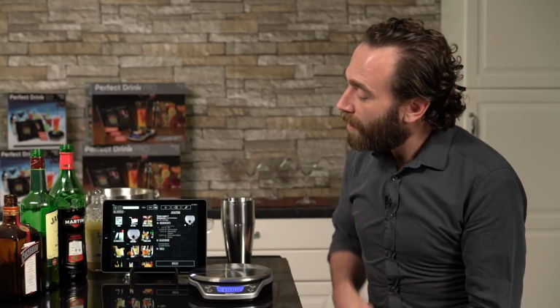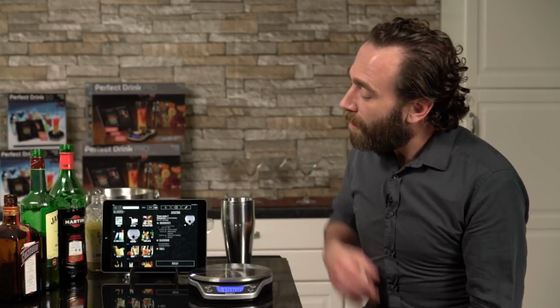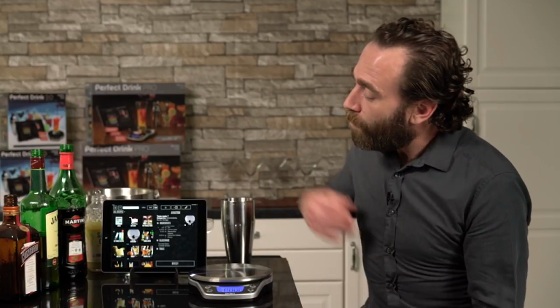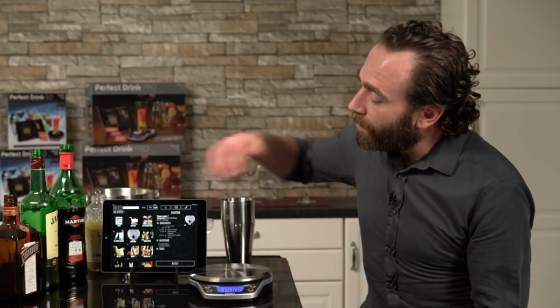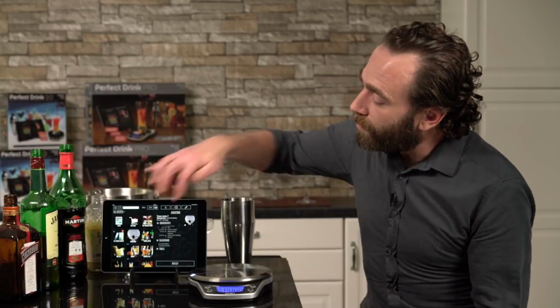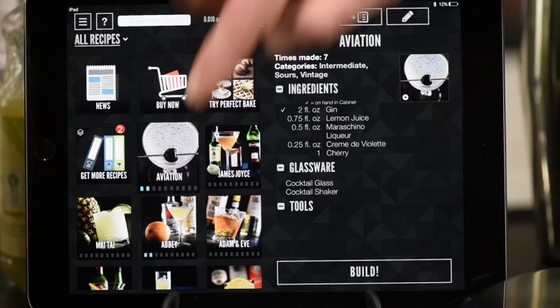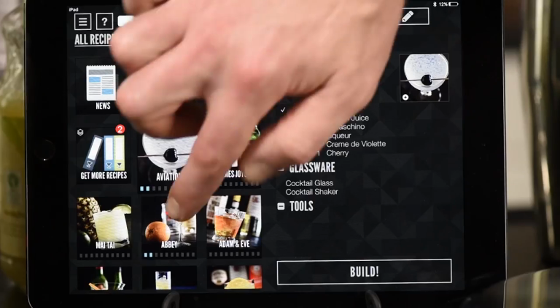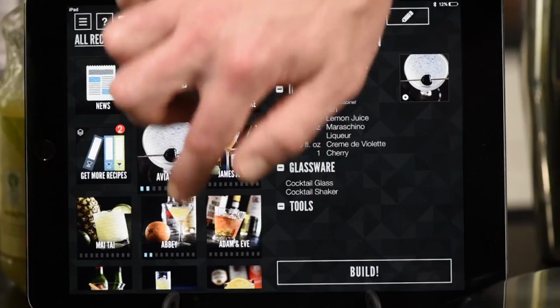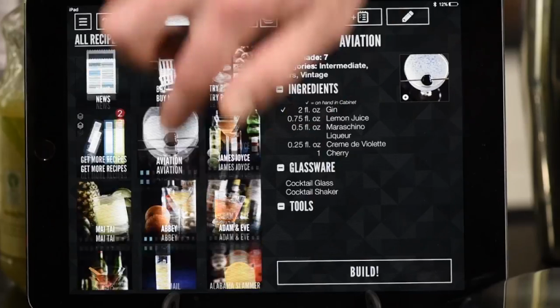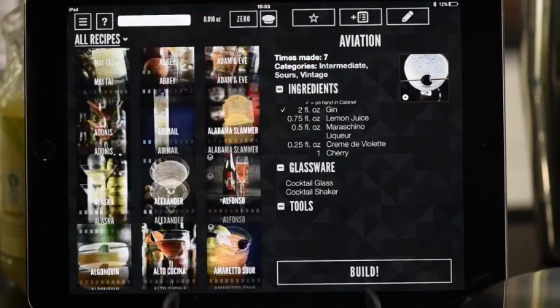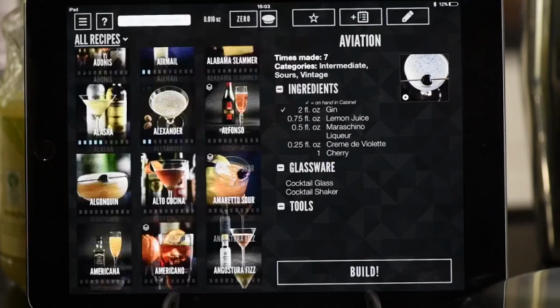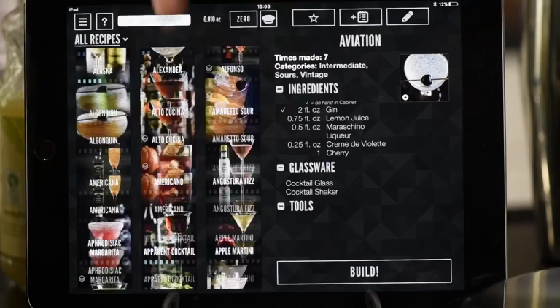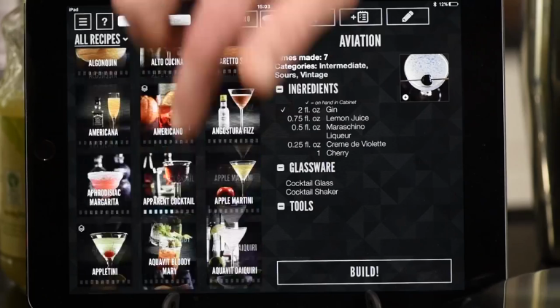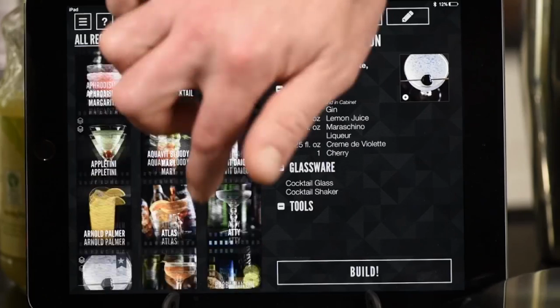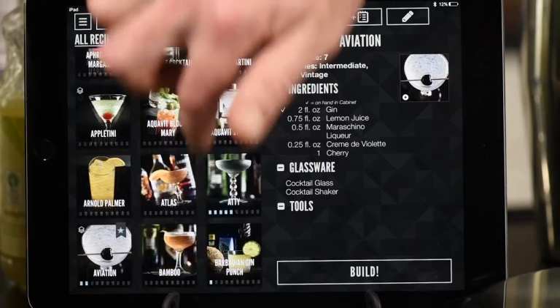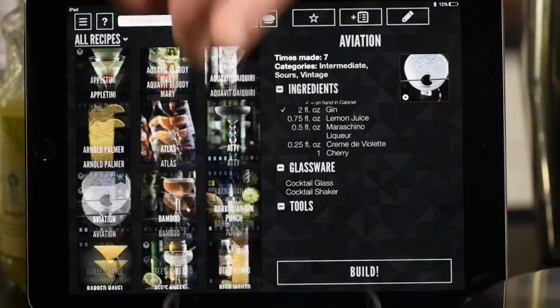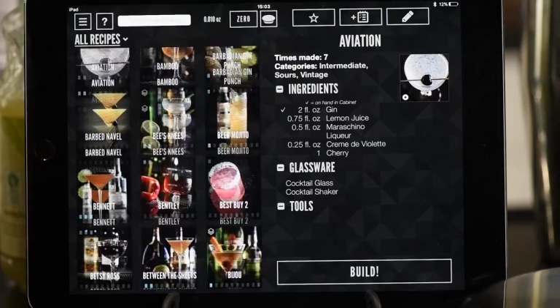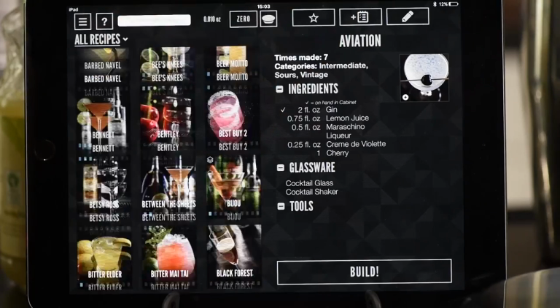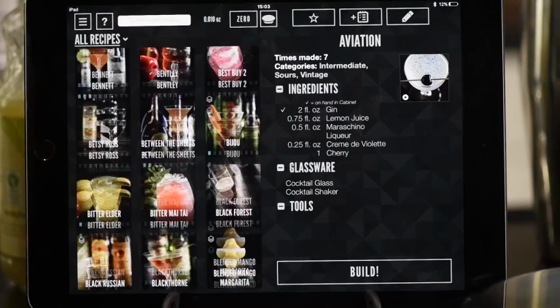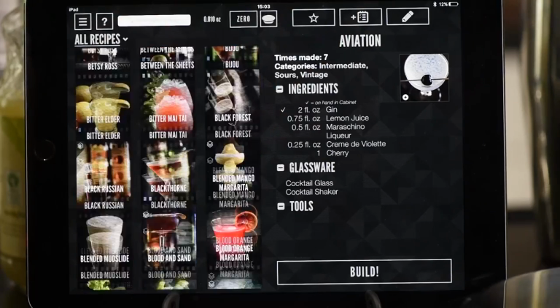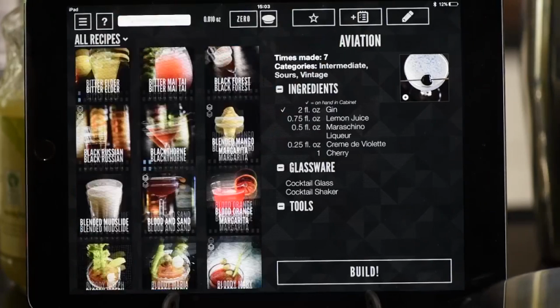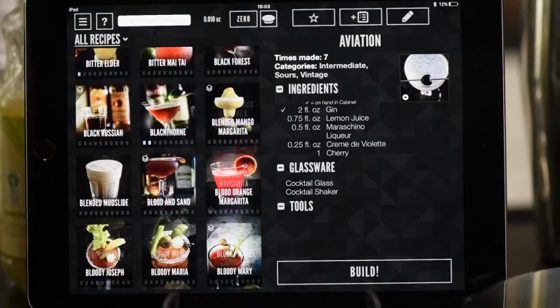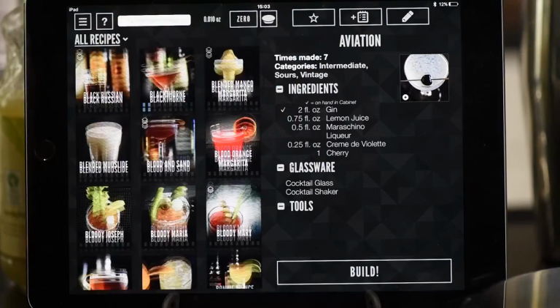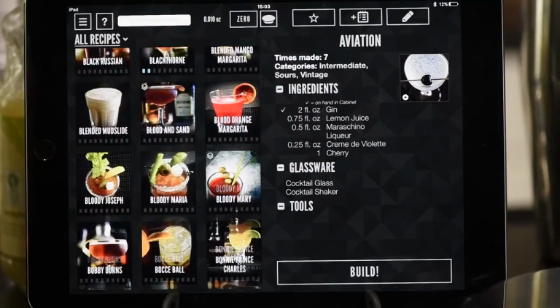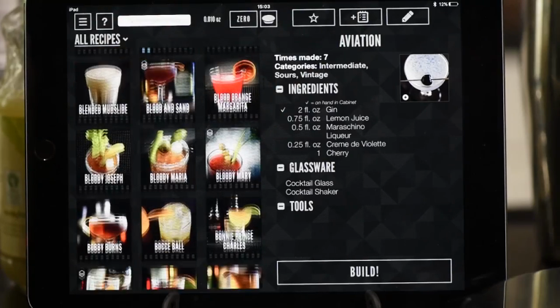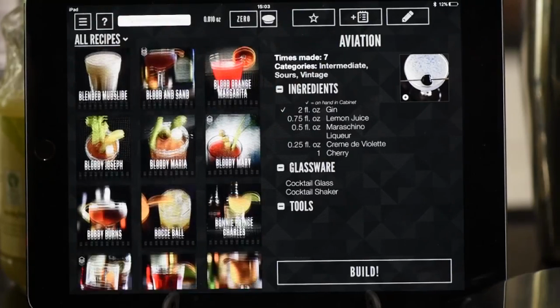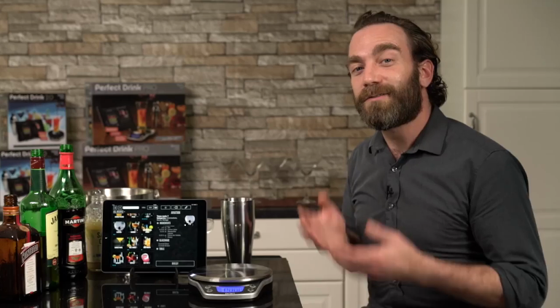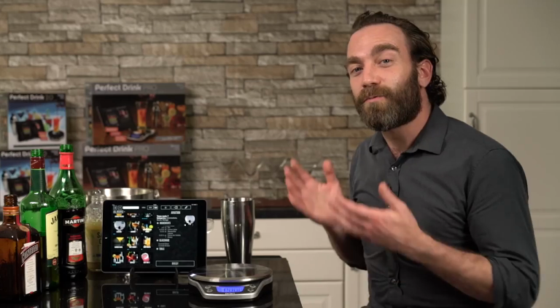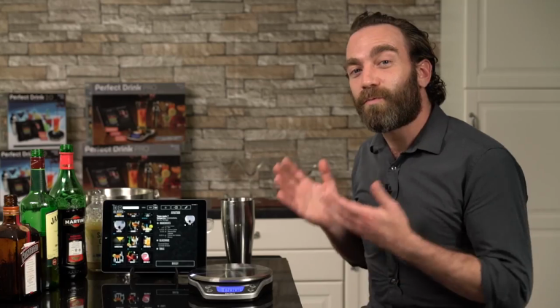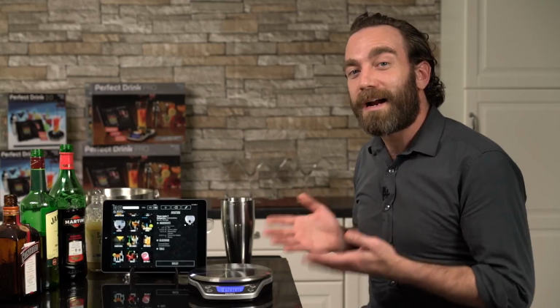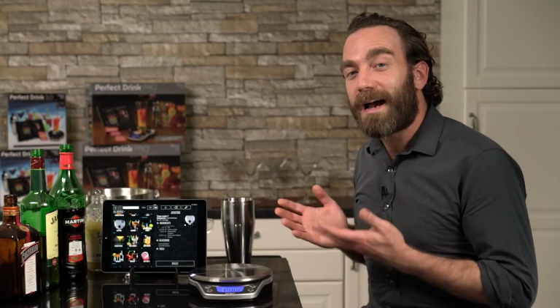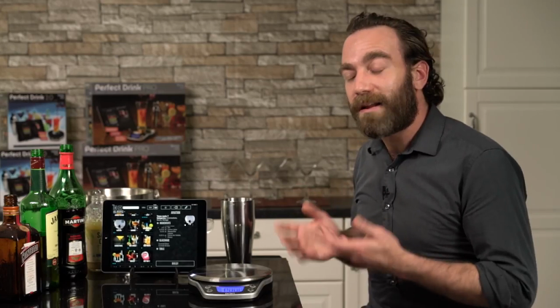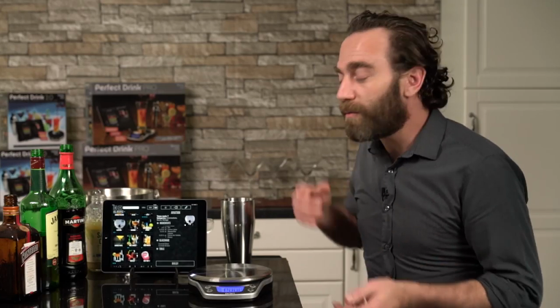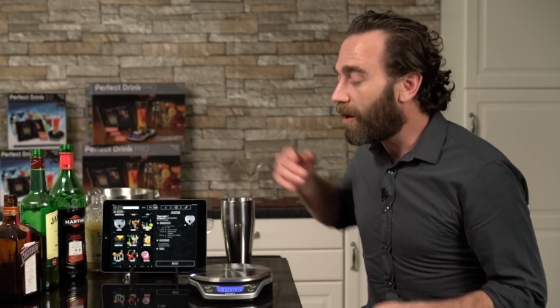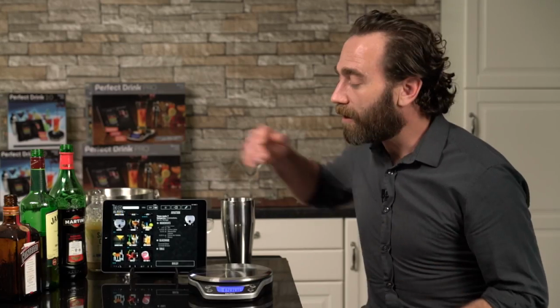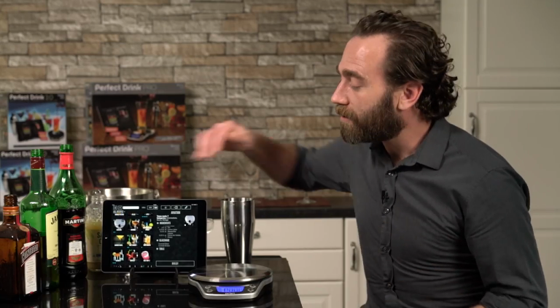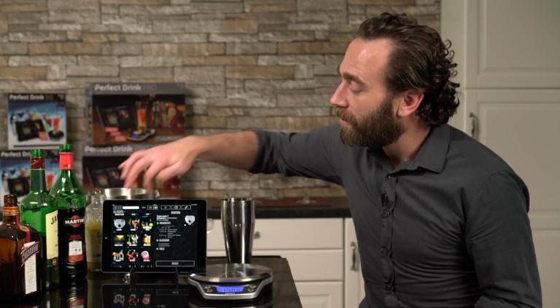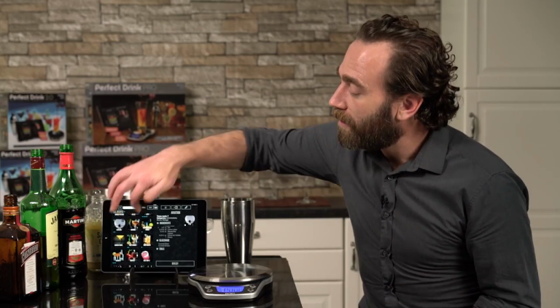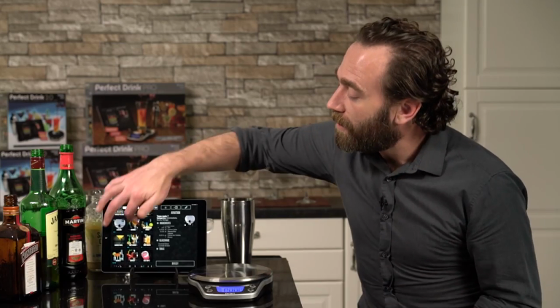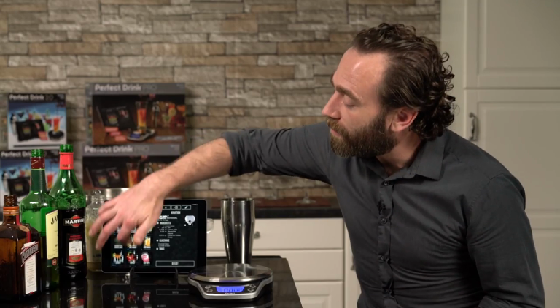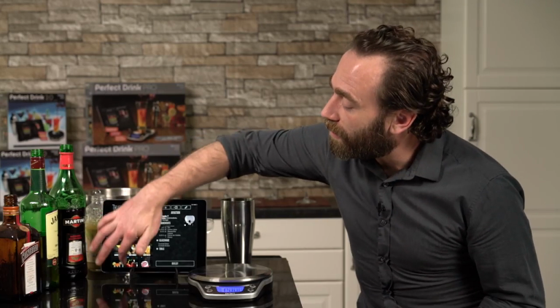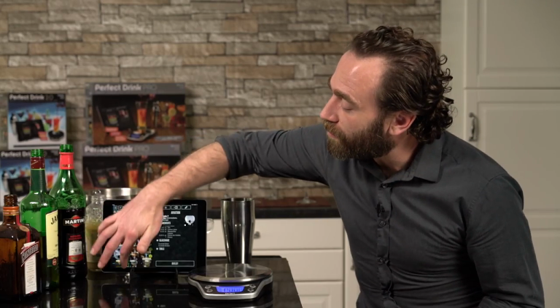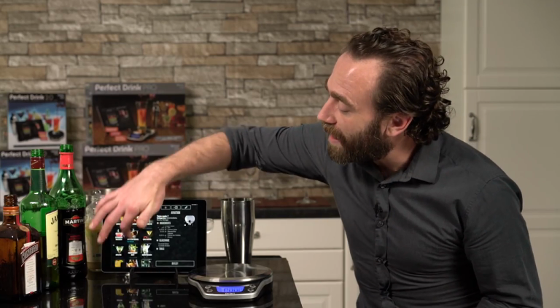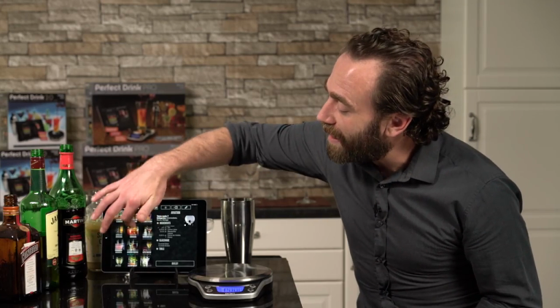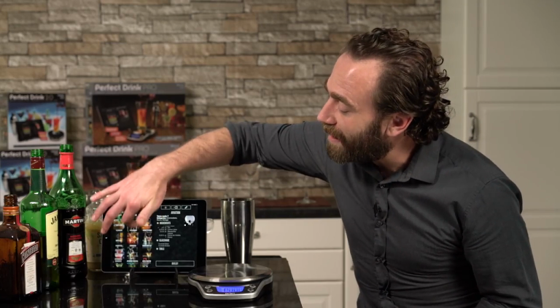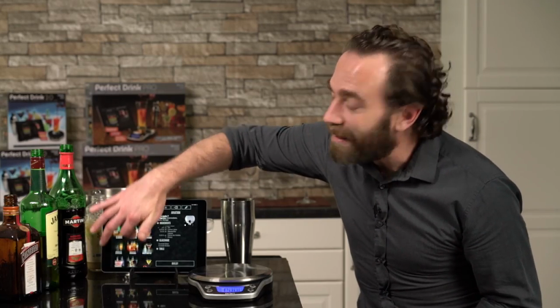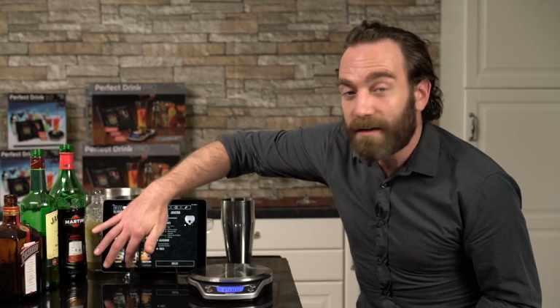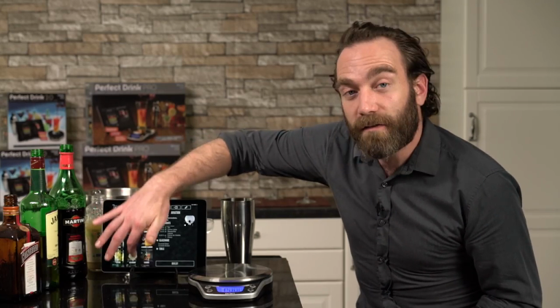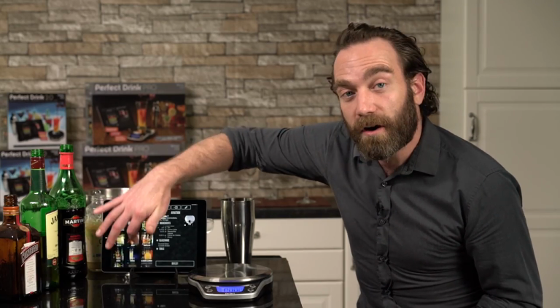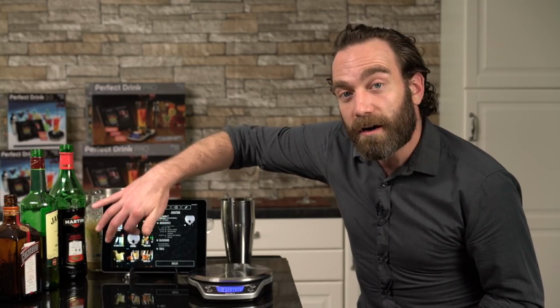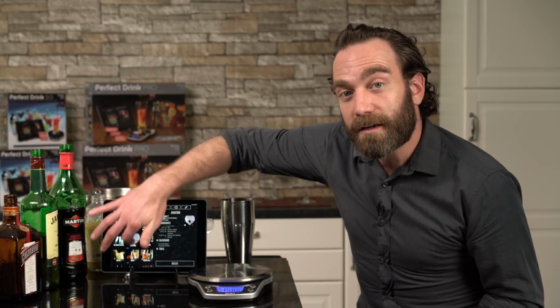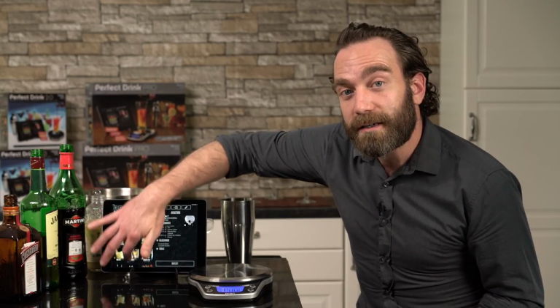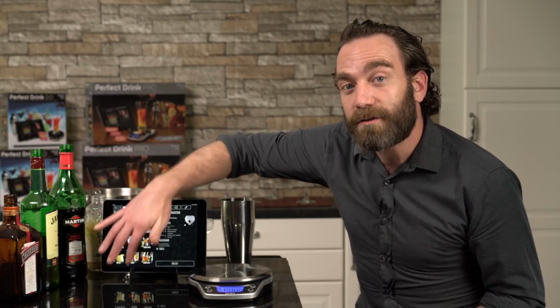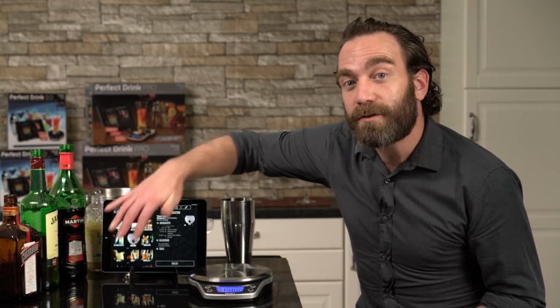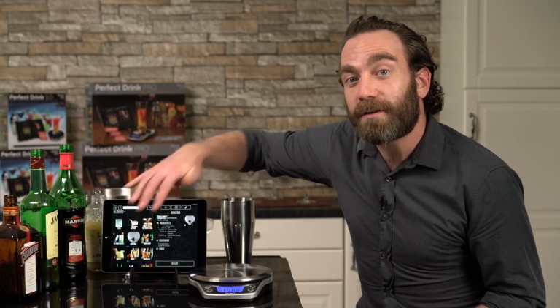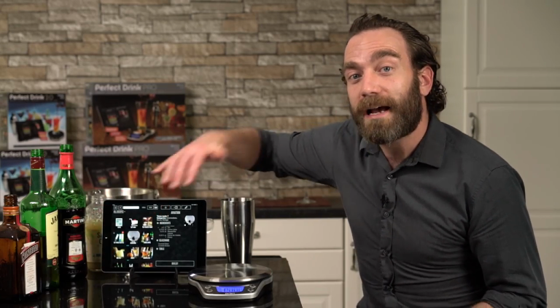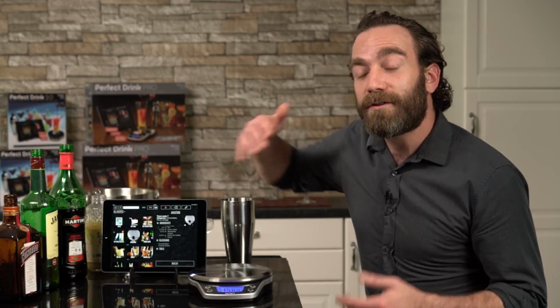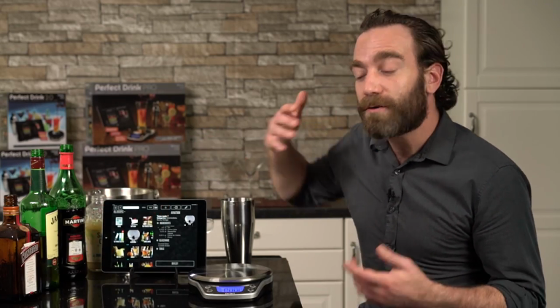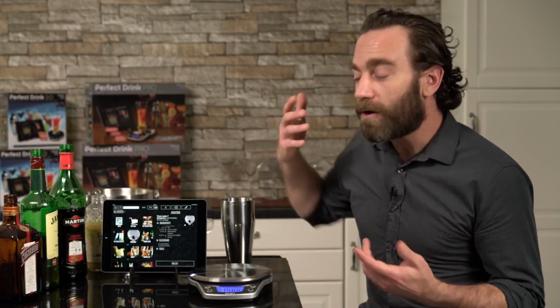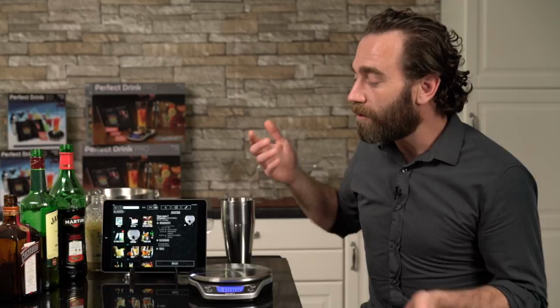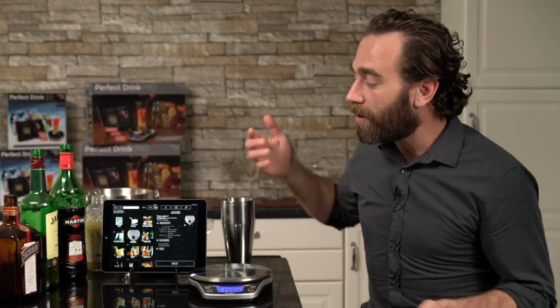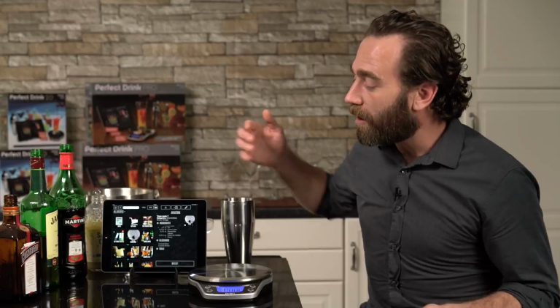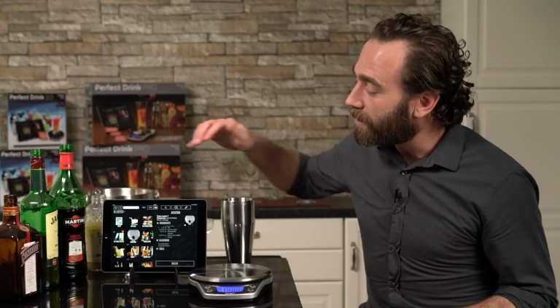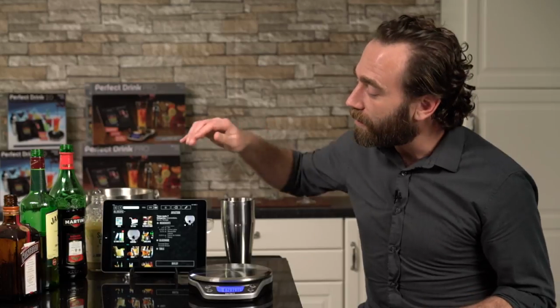We have a huge library to choose from — over 500 cocktails right out of the box. You can also edit any of our cocktails, and you can add your own cocktails.